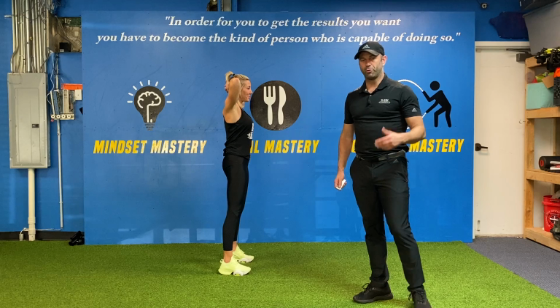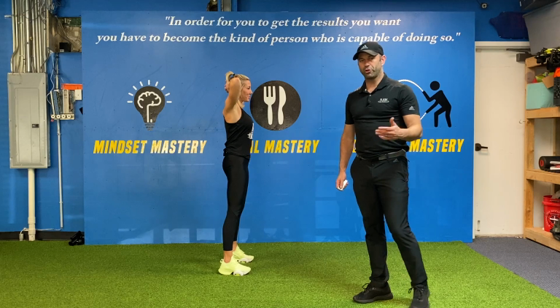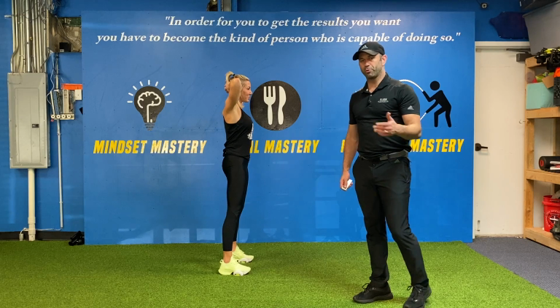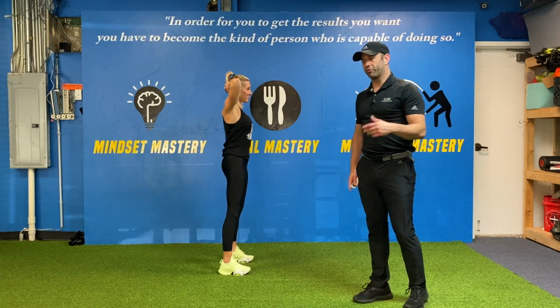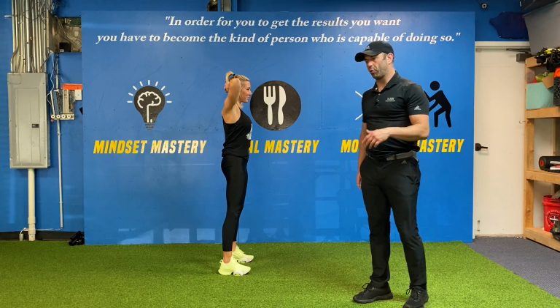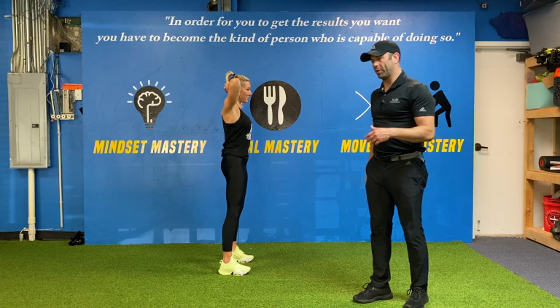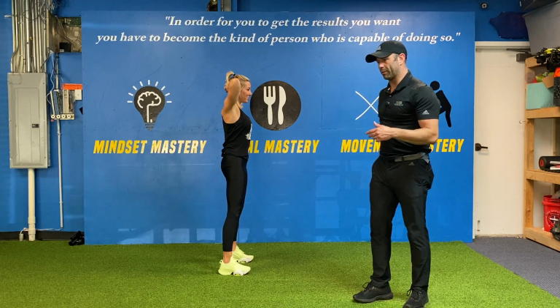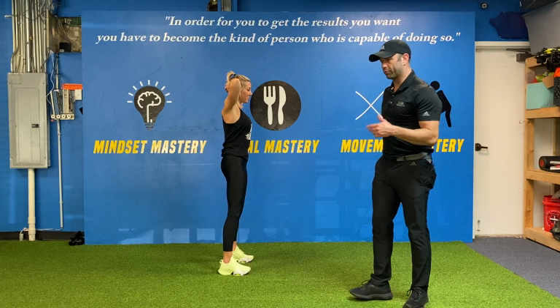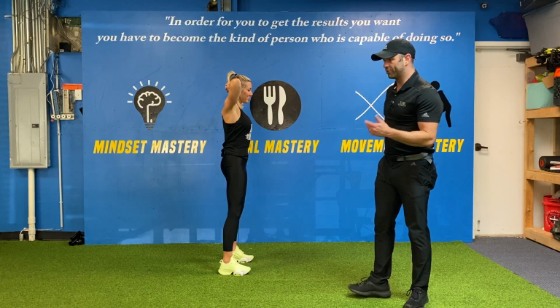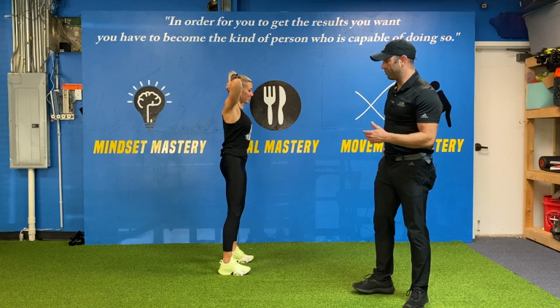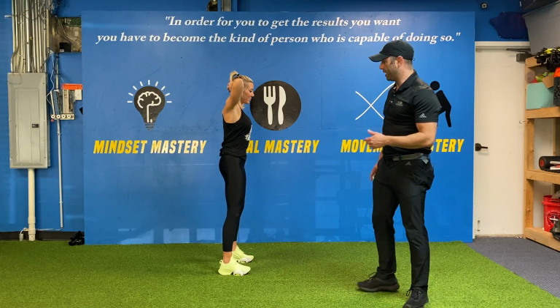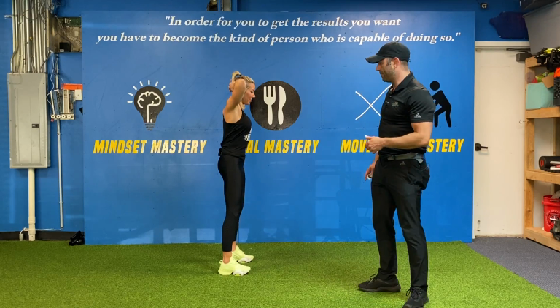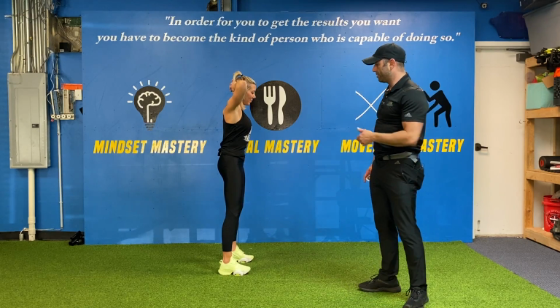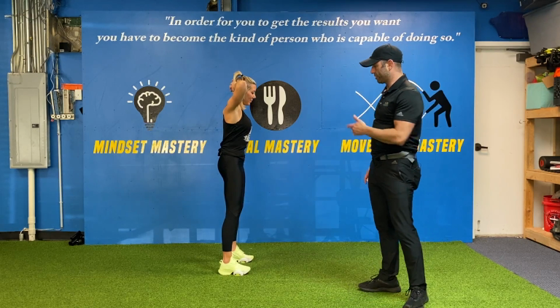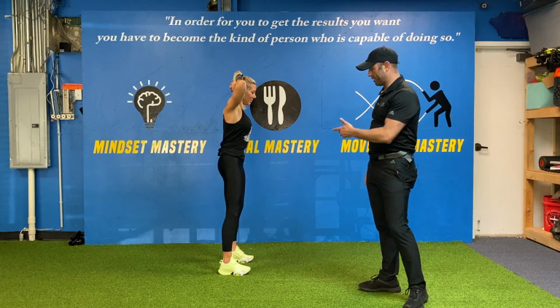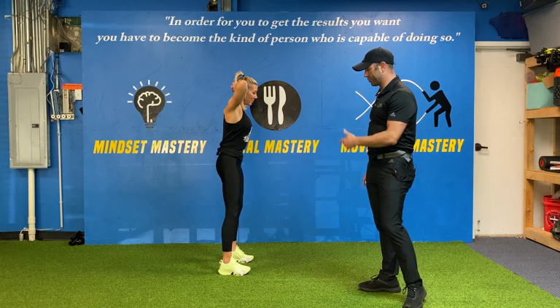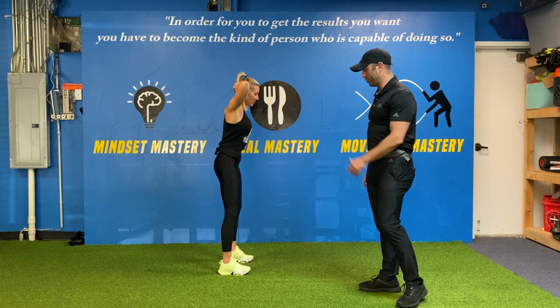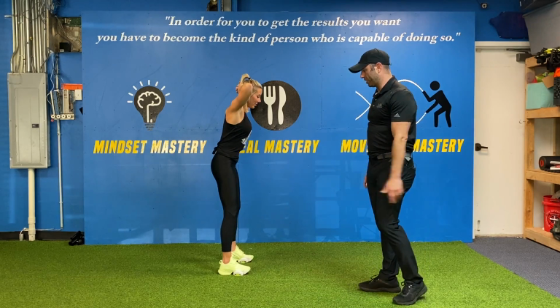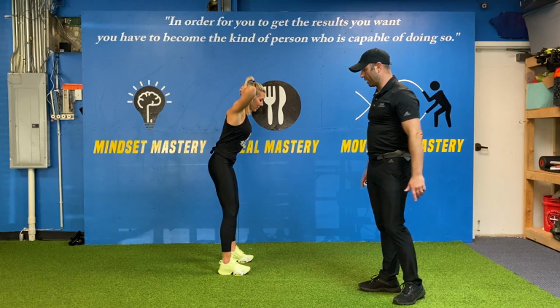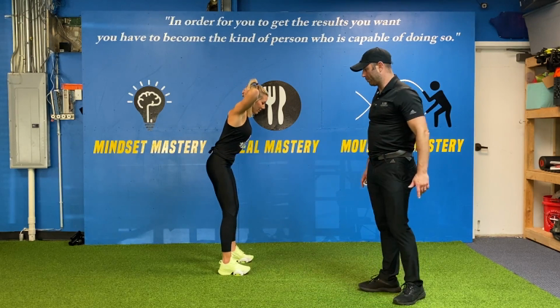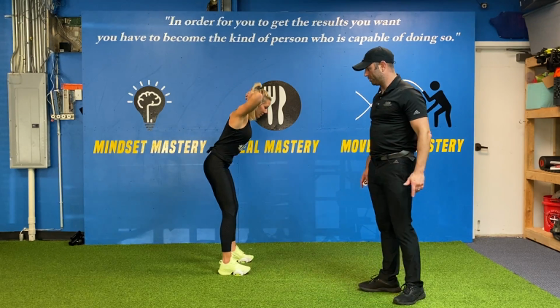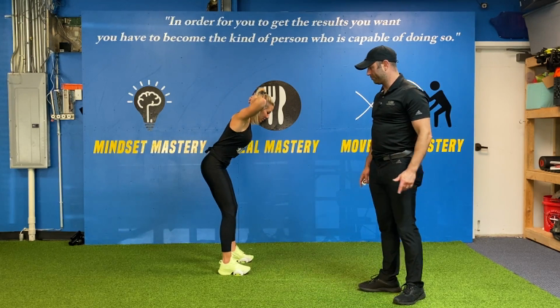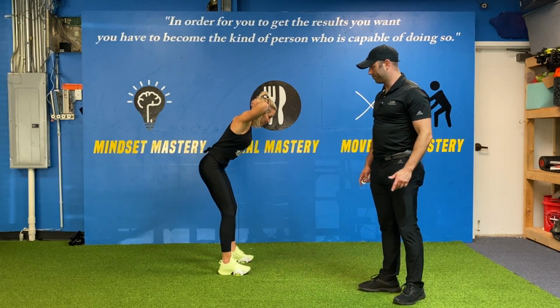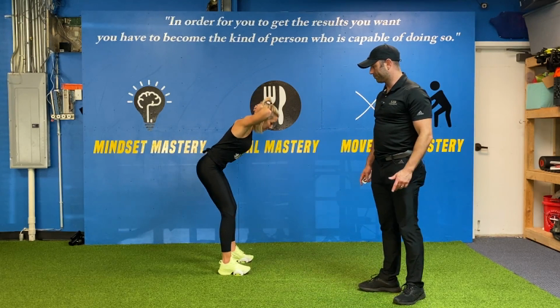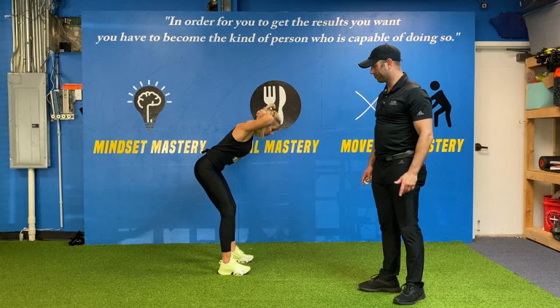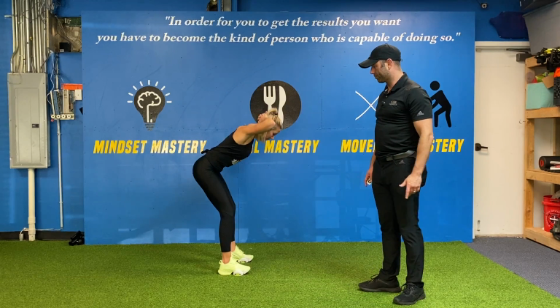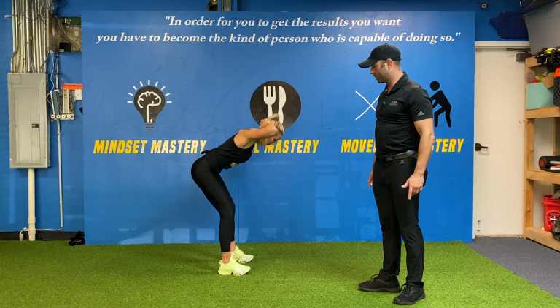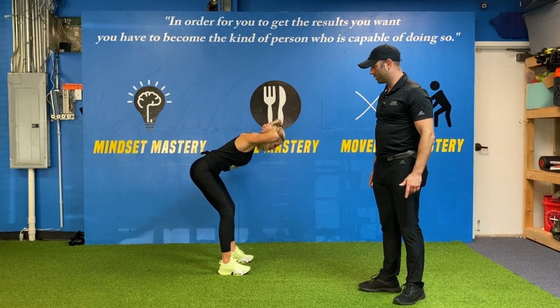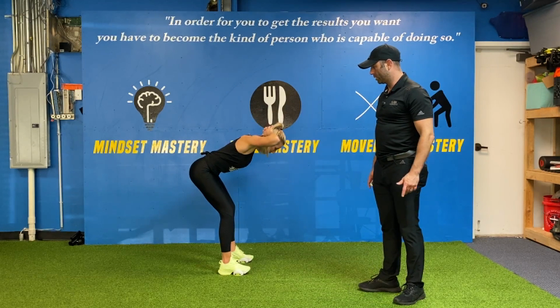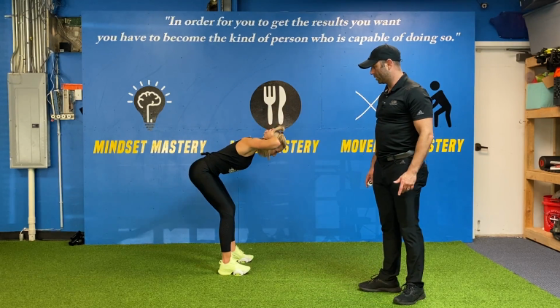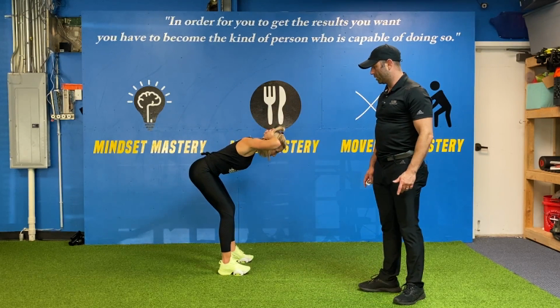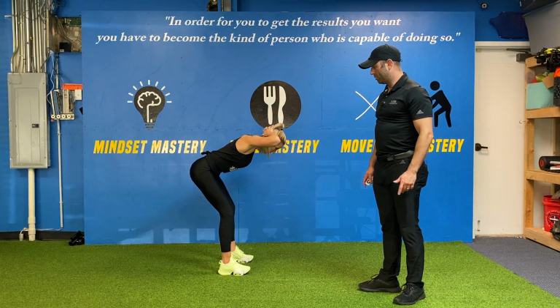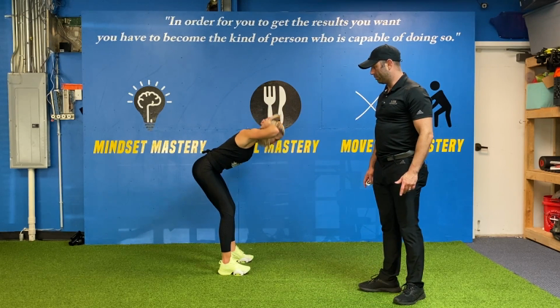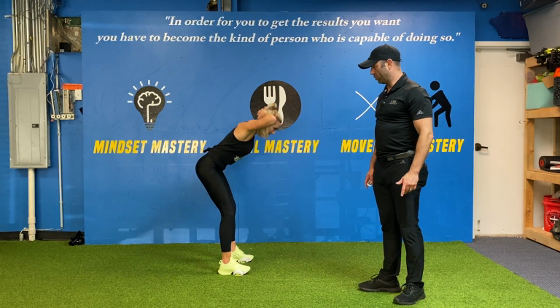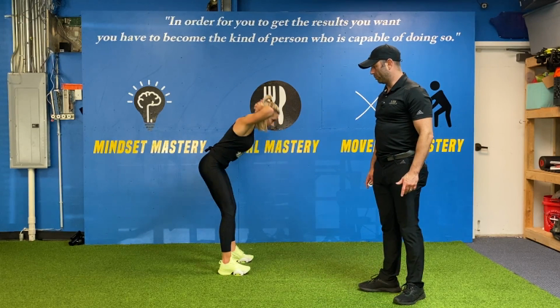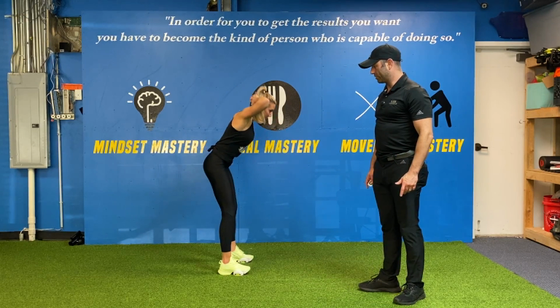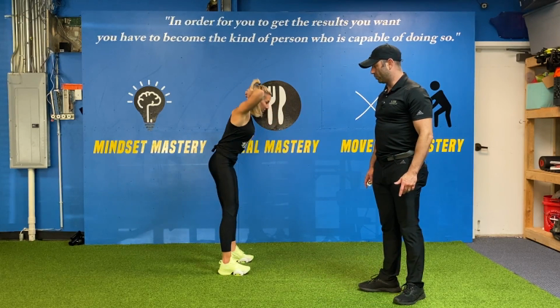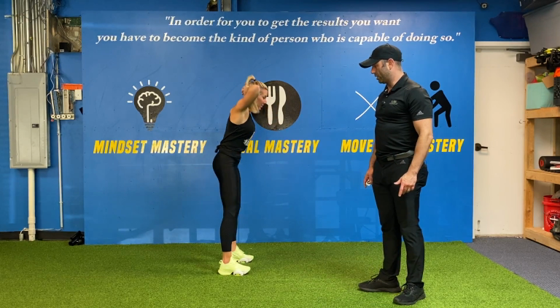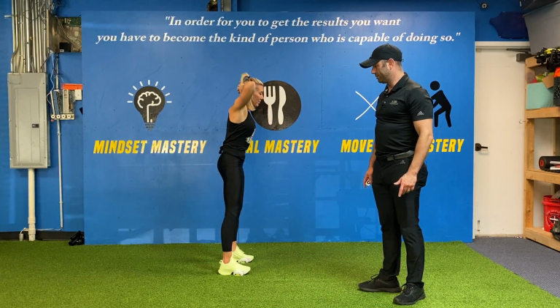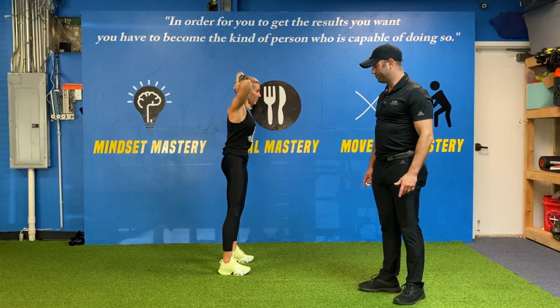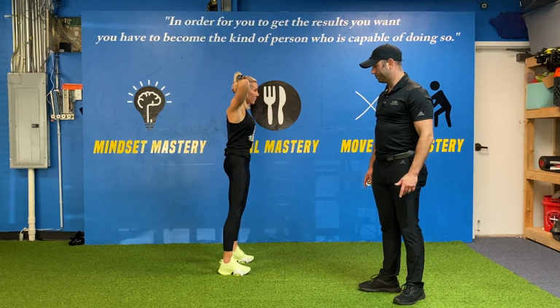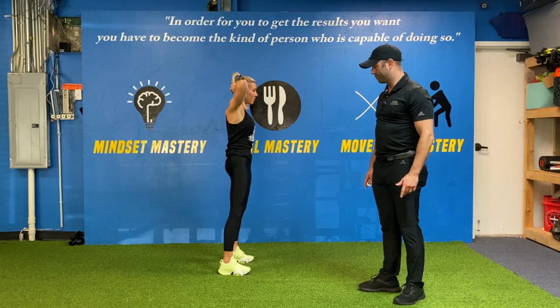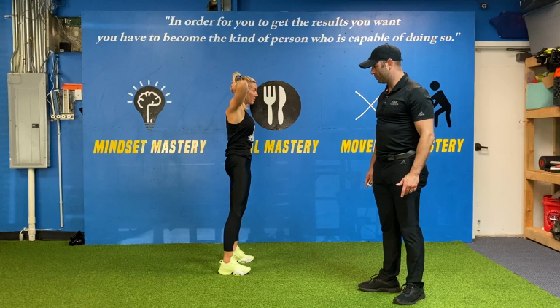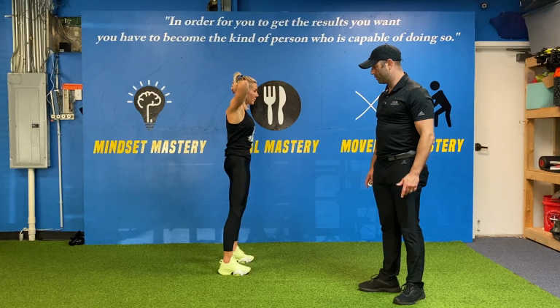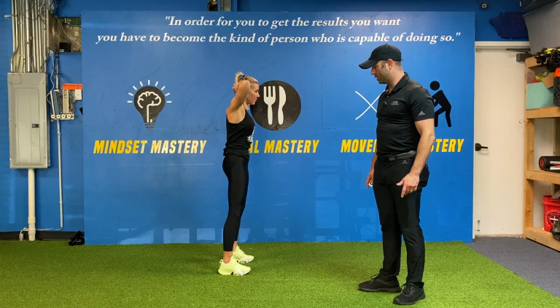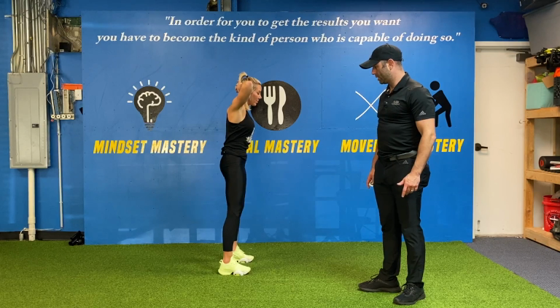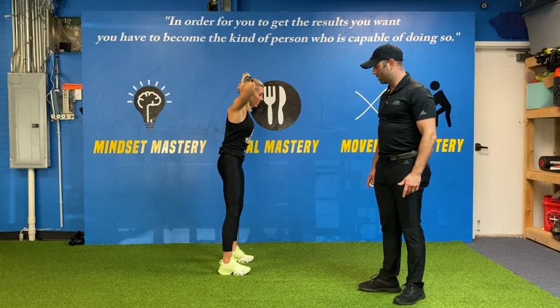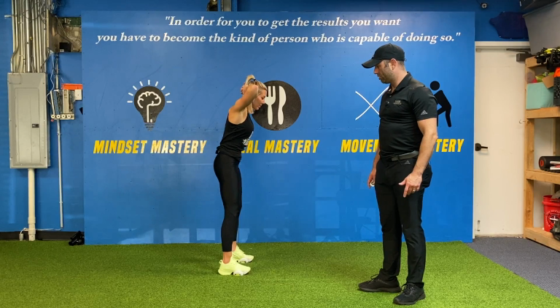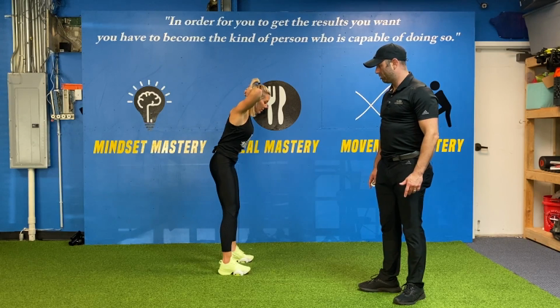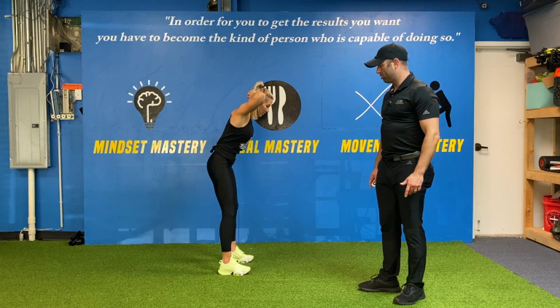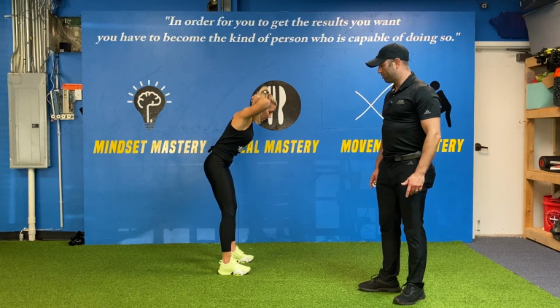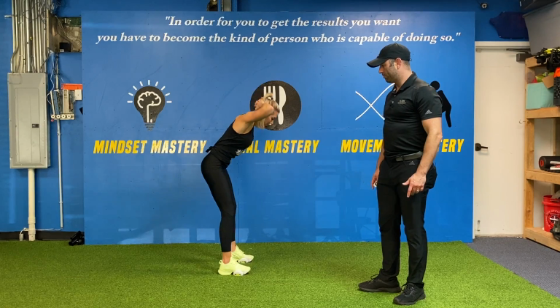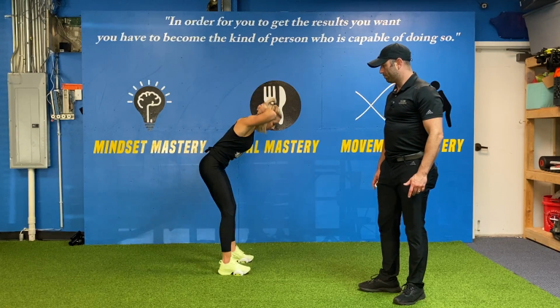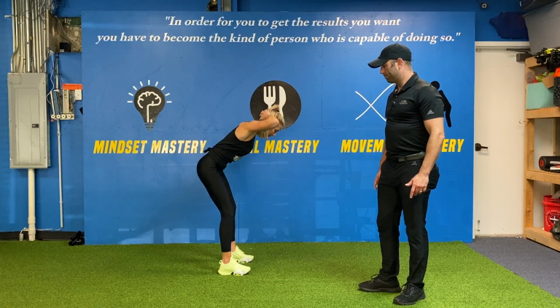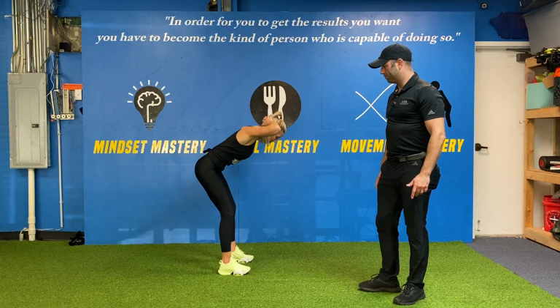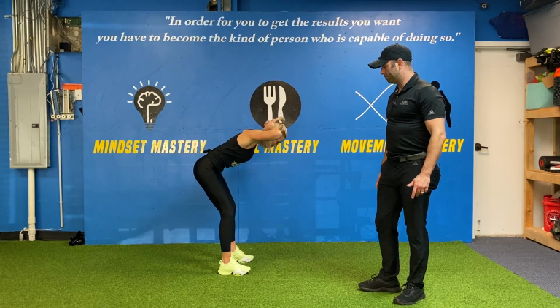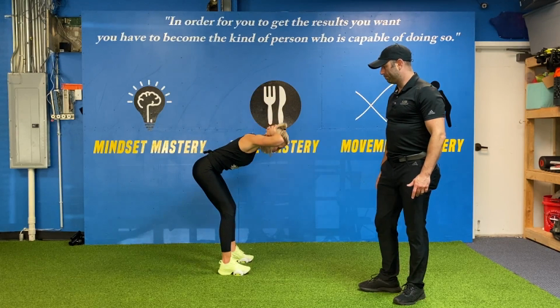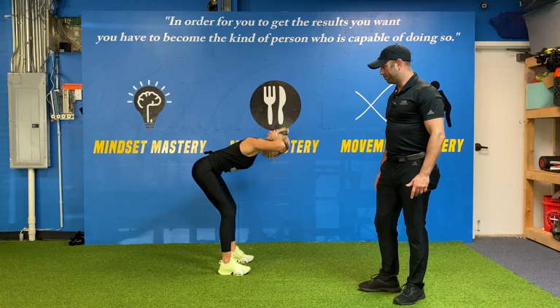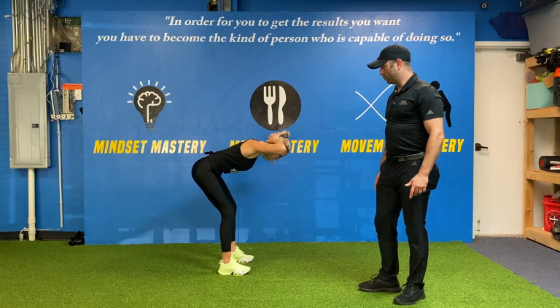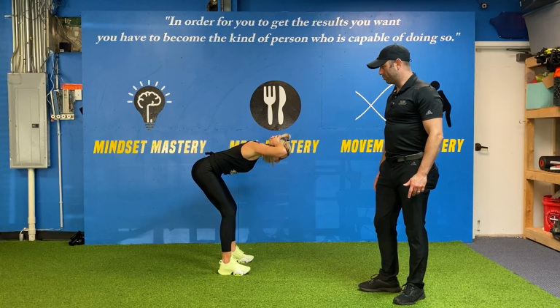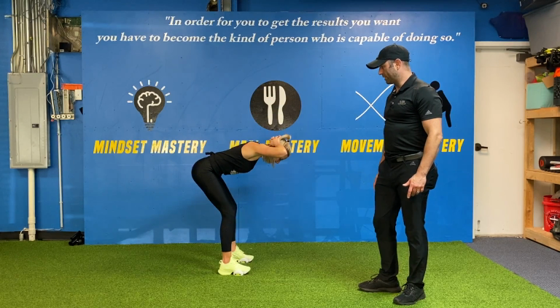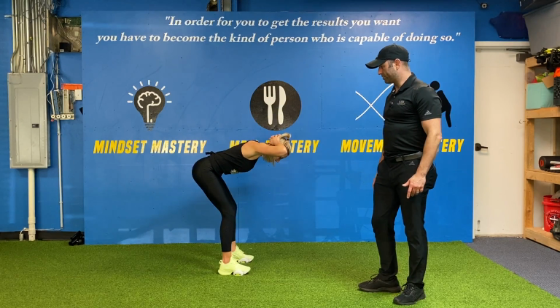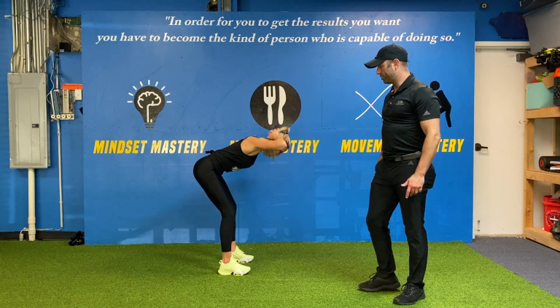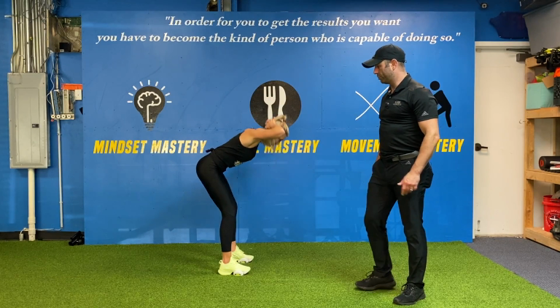Brooks performing a prisoner hip hinge. I'll let her show you a couple. Boom, that's one. Boom, that's two.